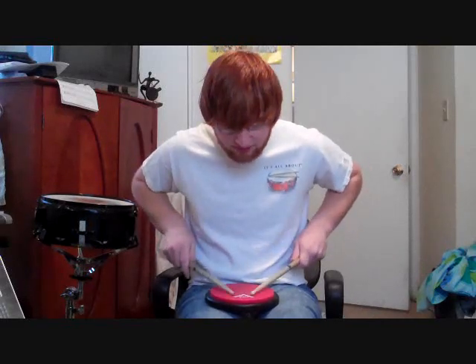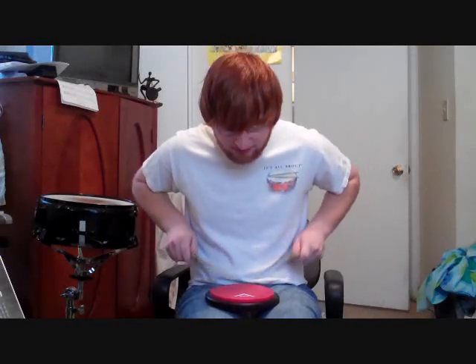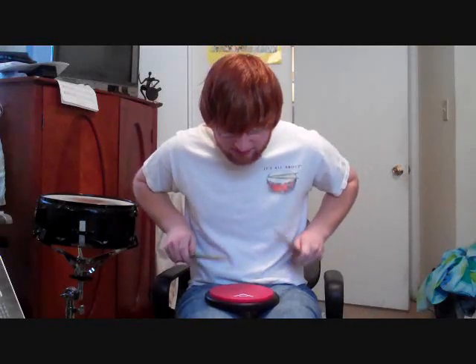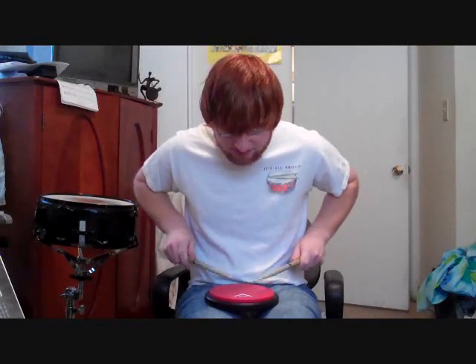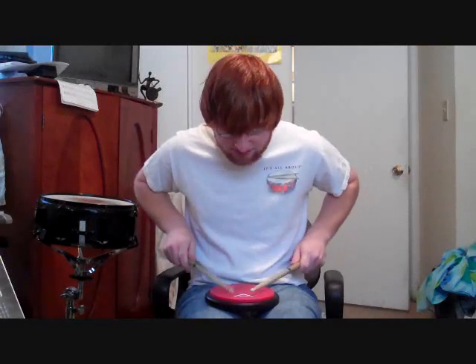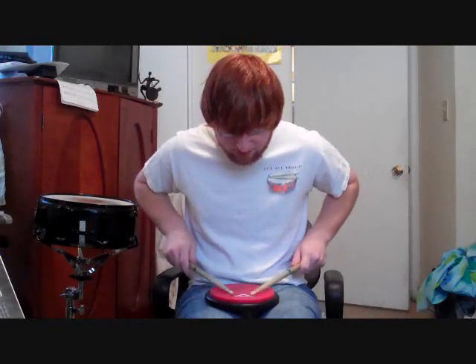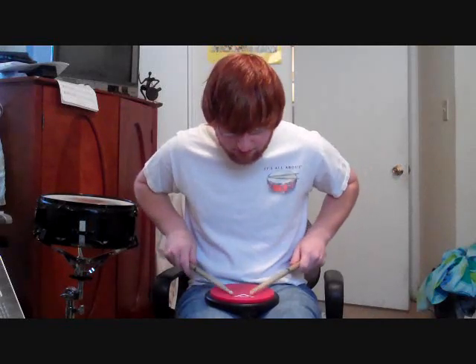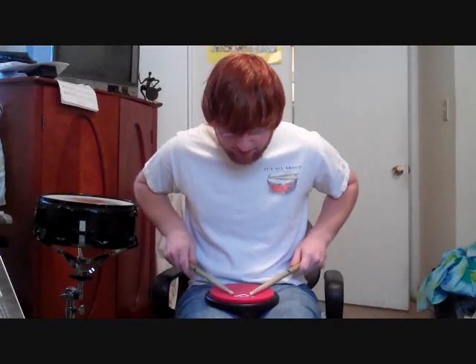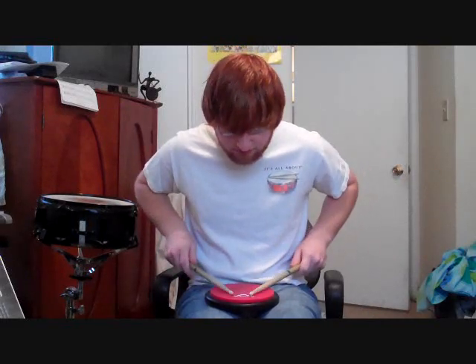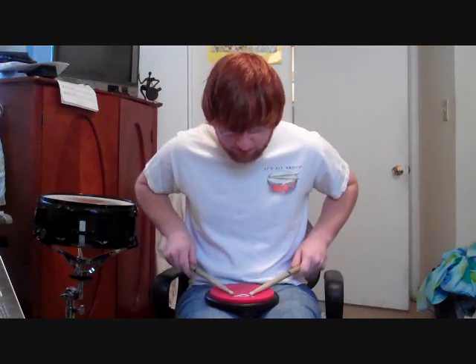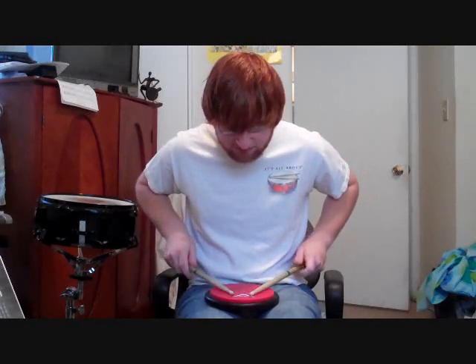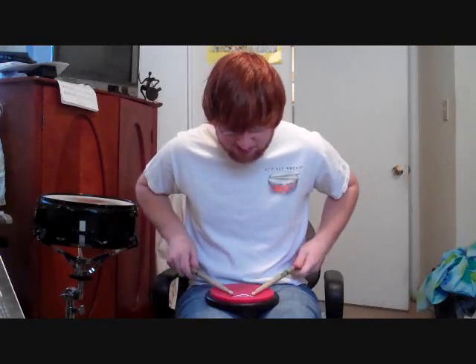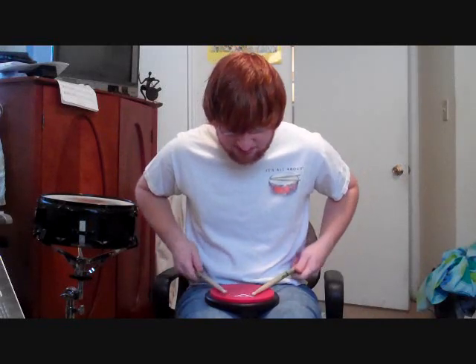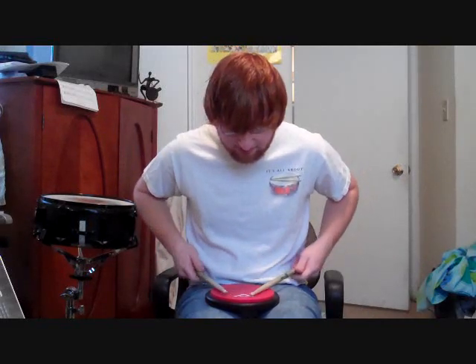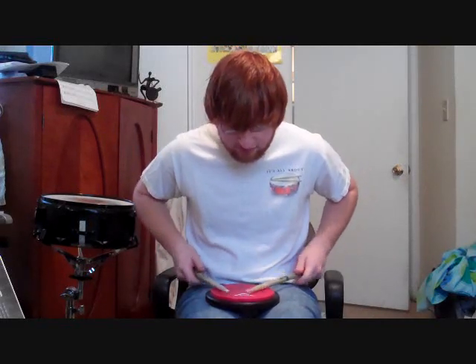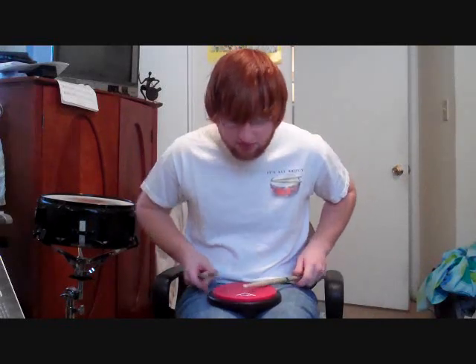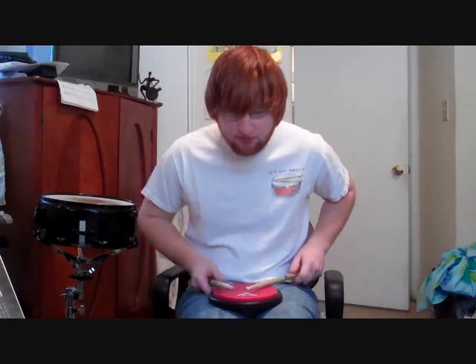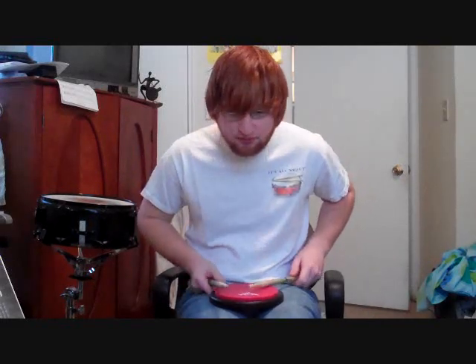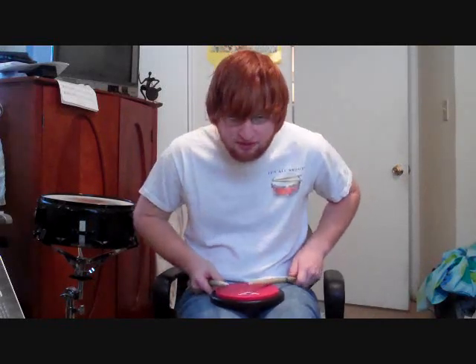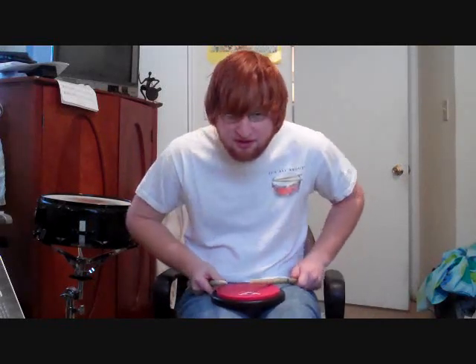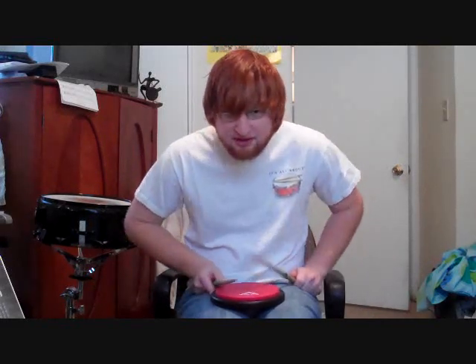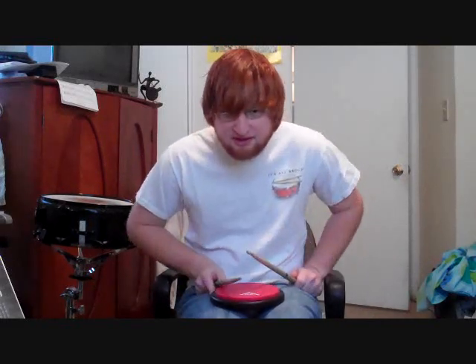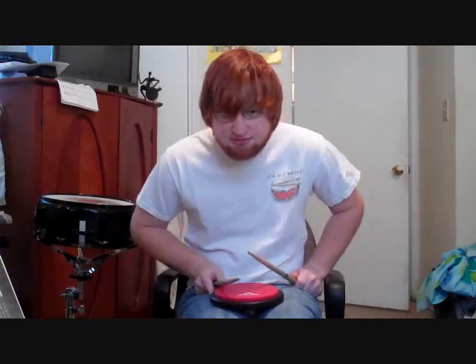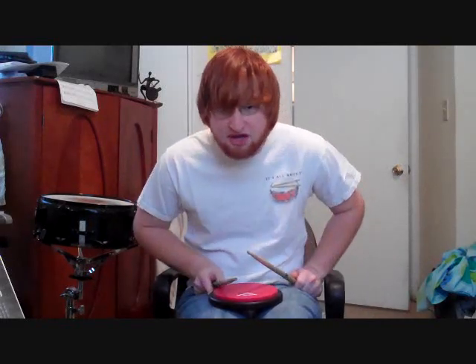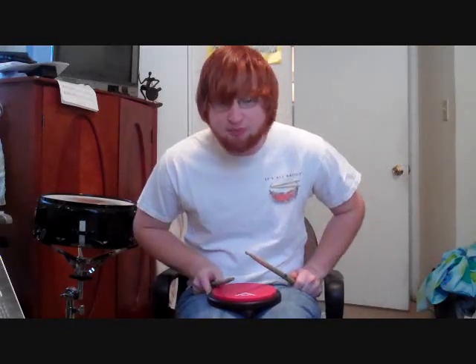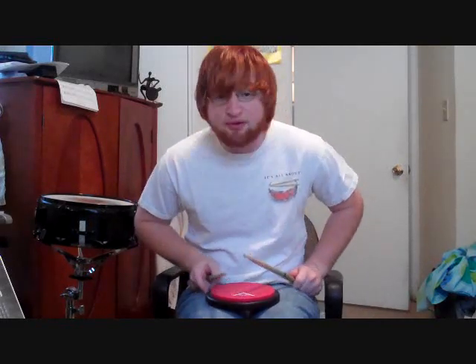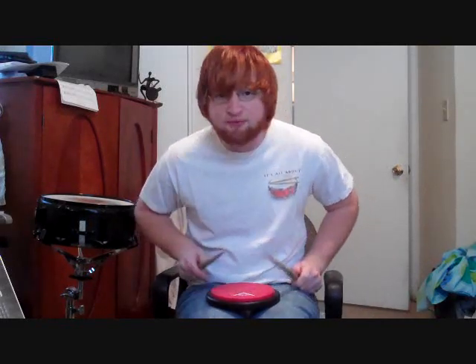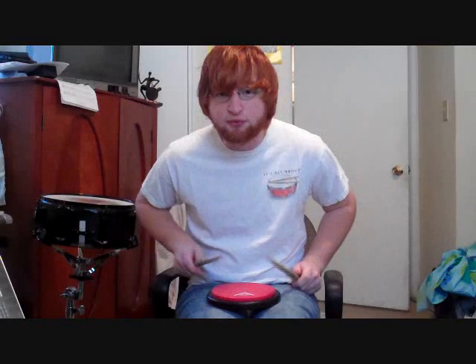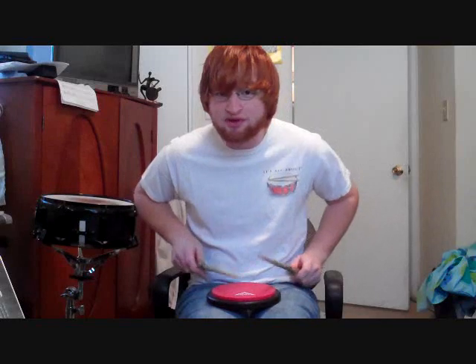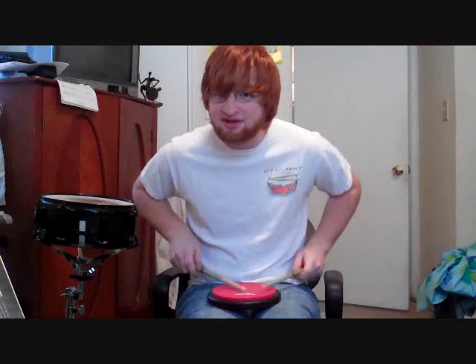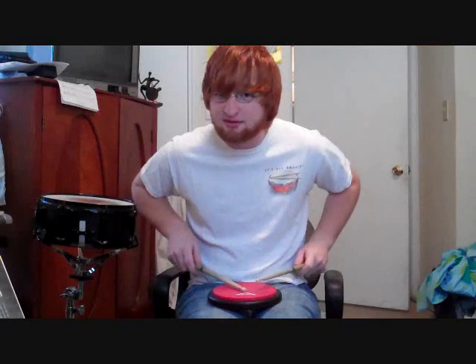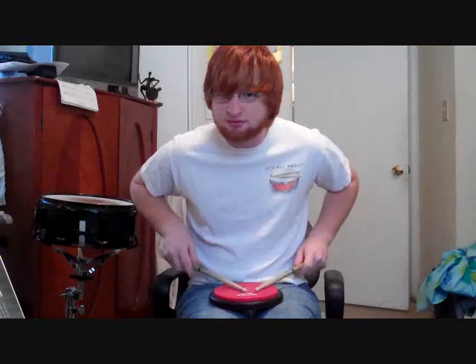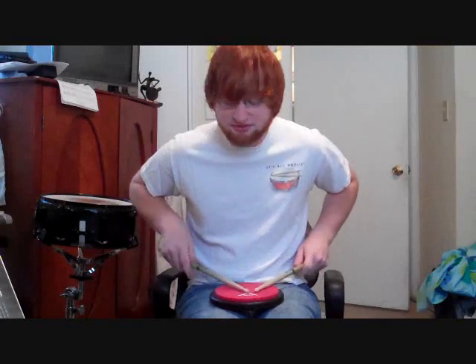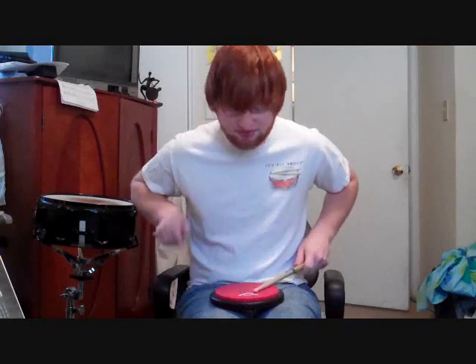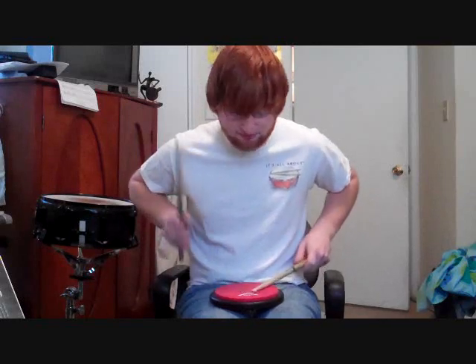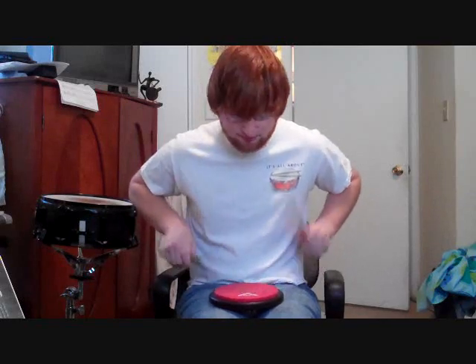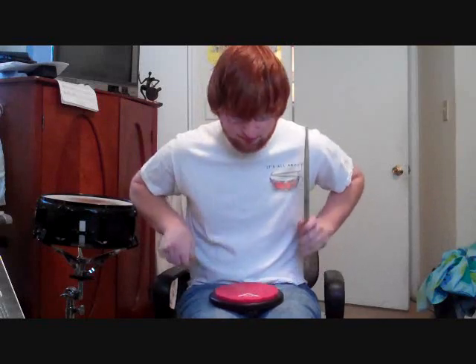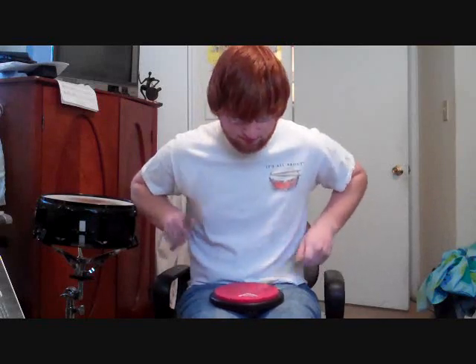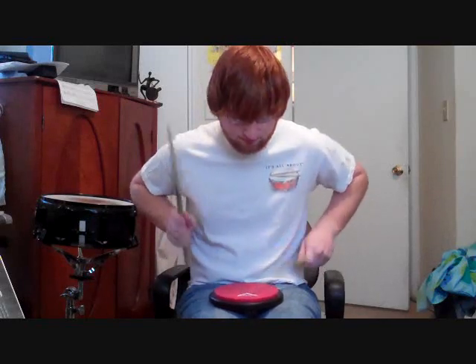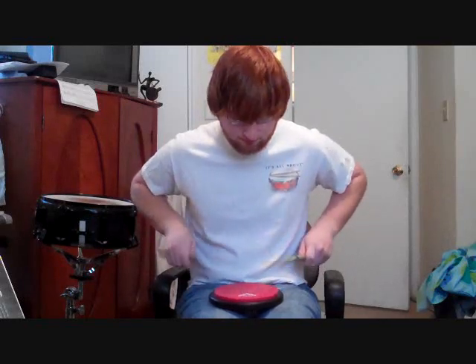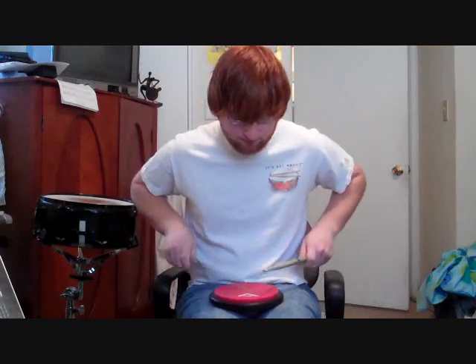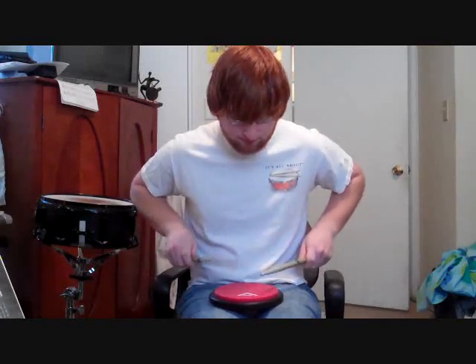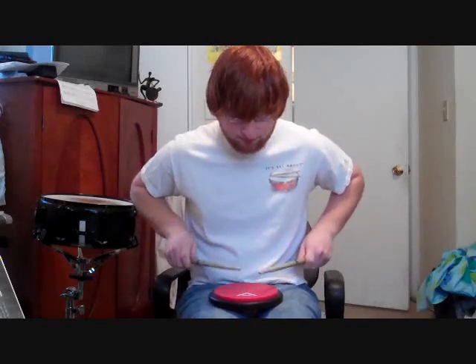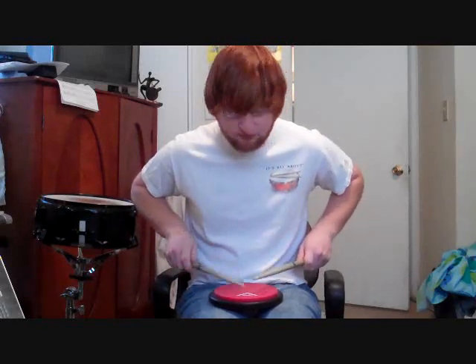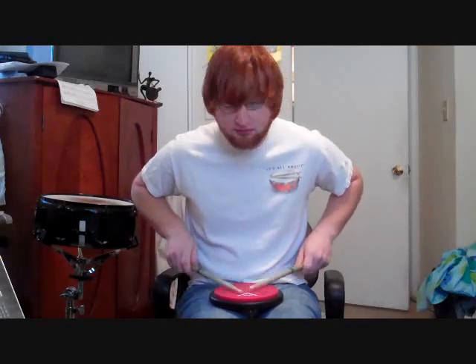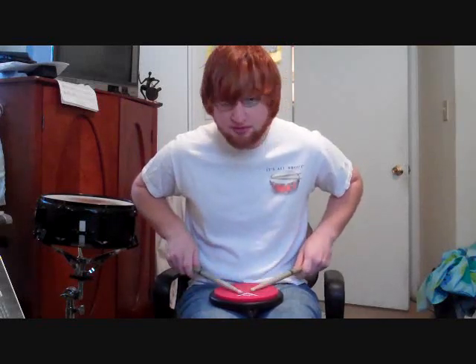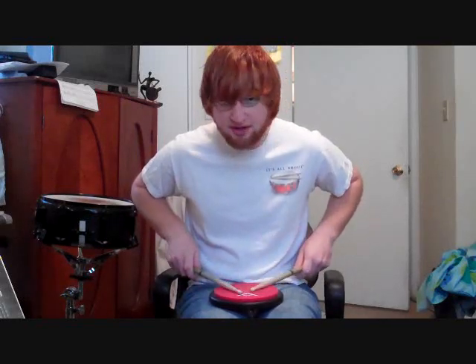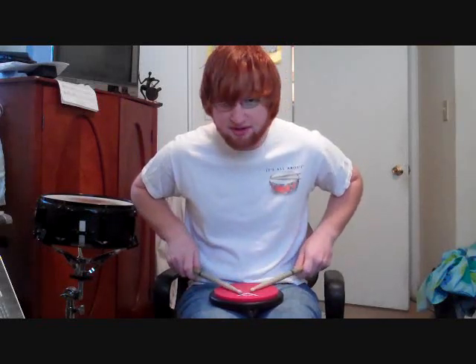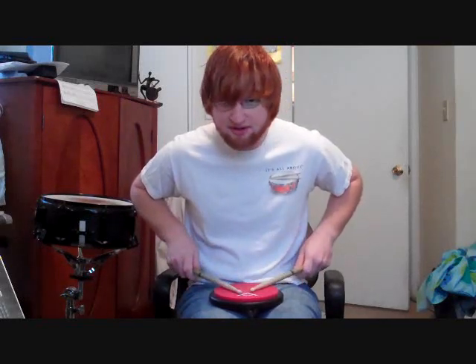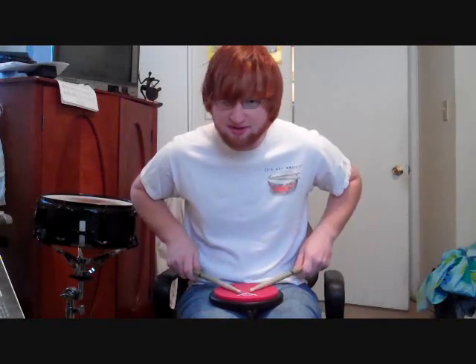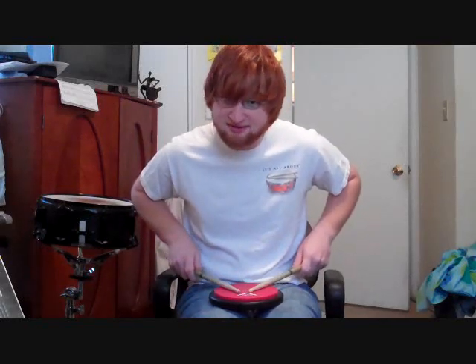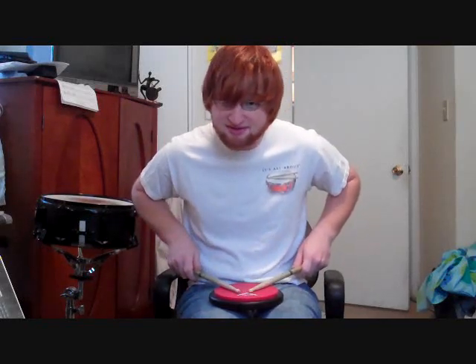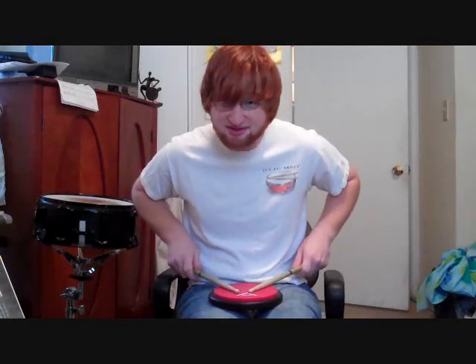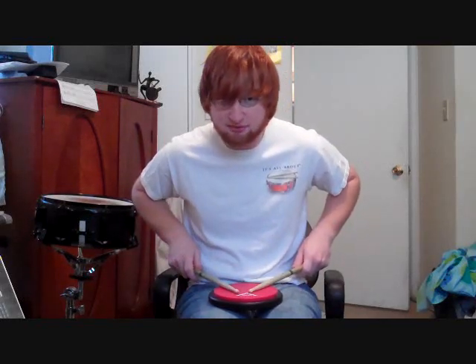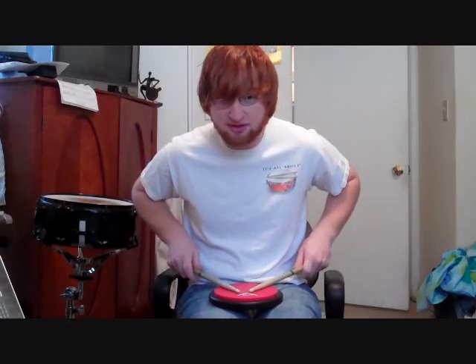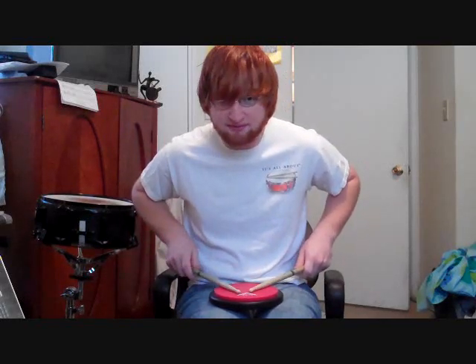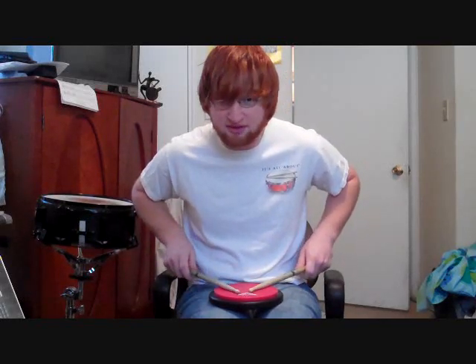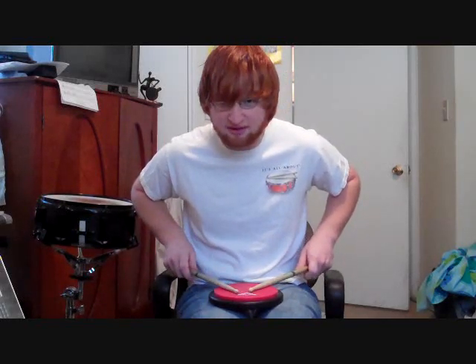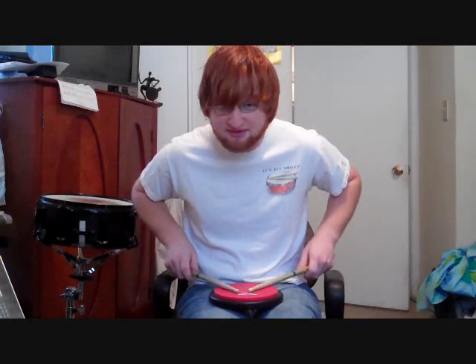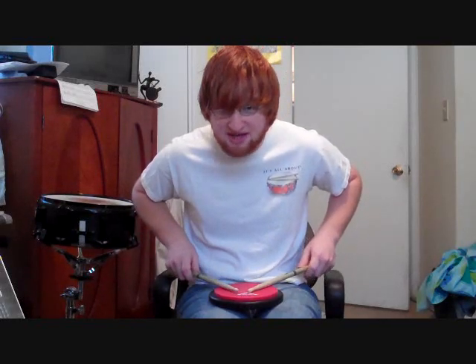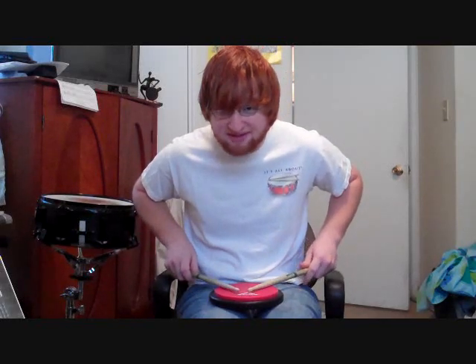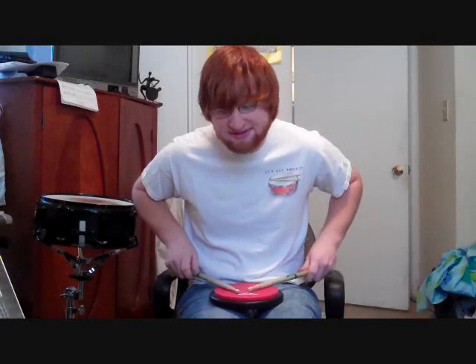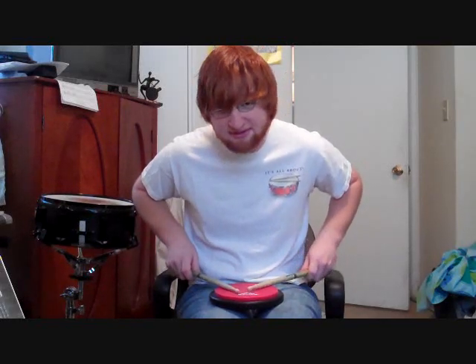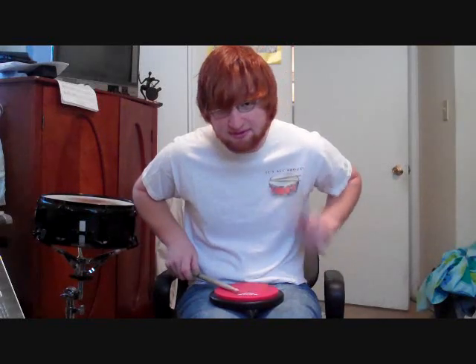So if you're talking about the seven, it's made up of three diddles, and a single after that — it's accented.